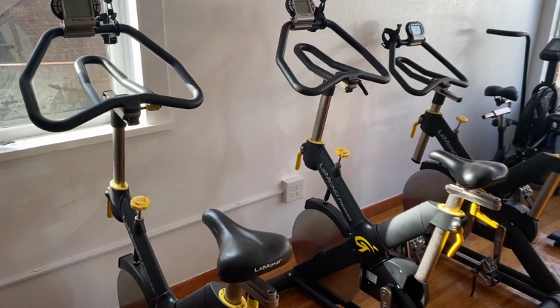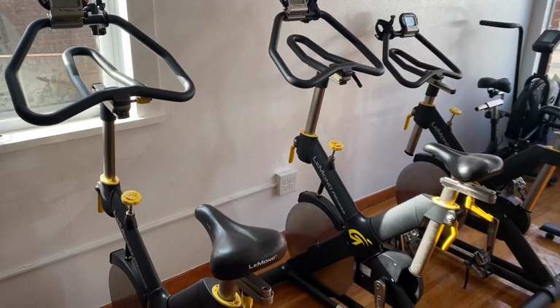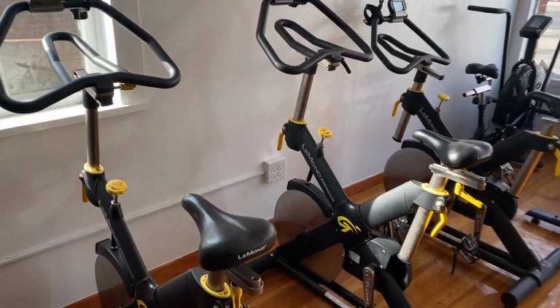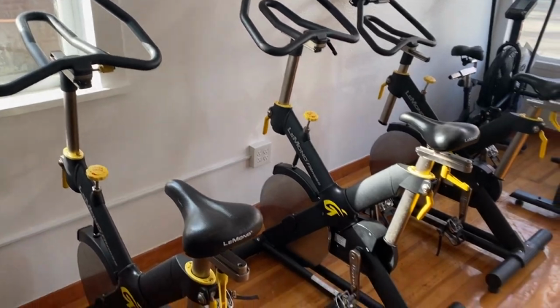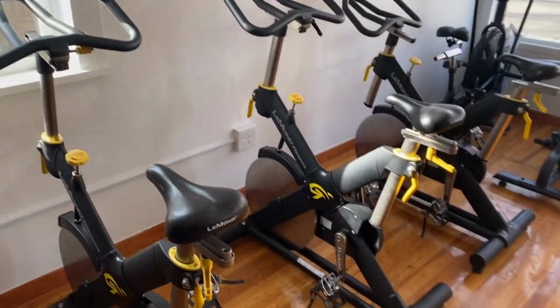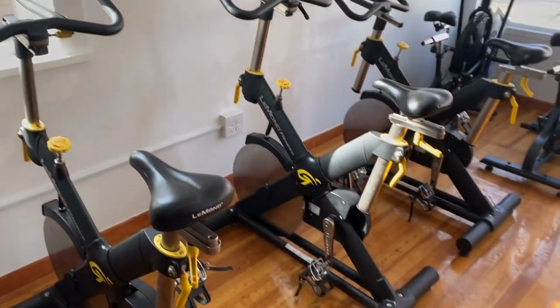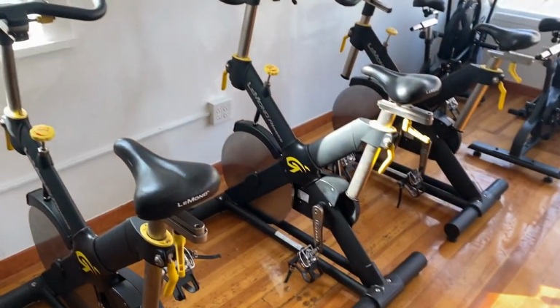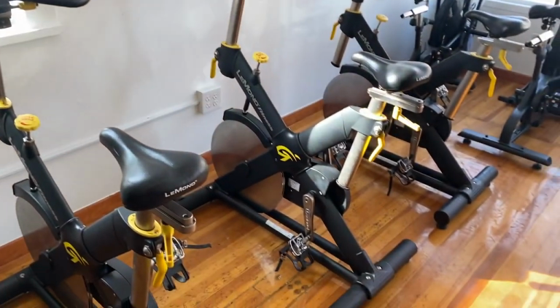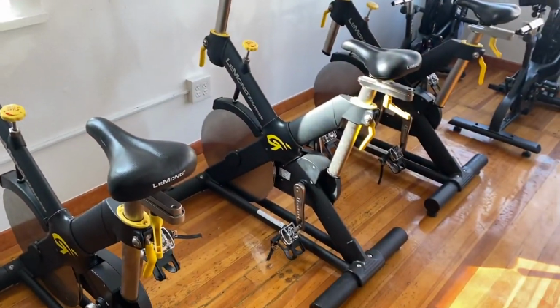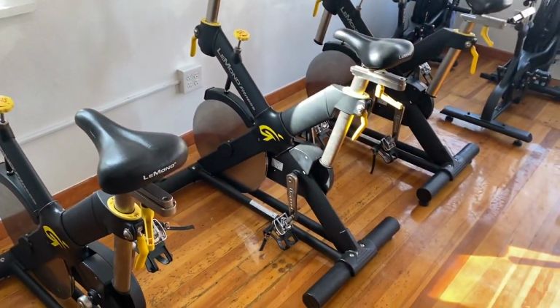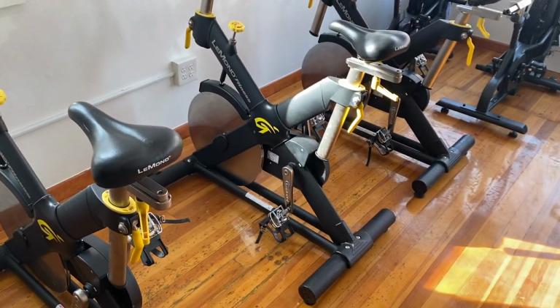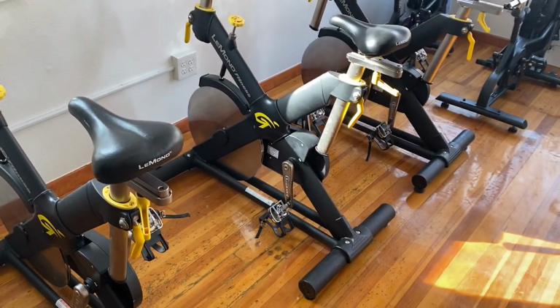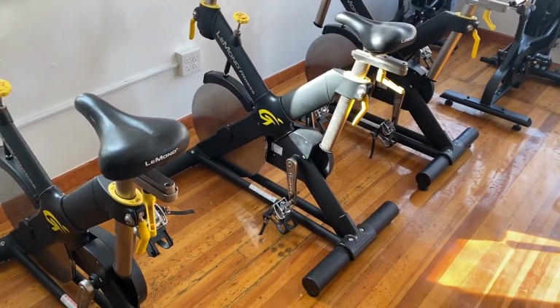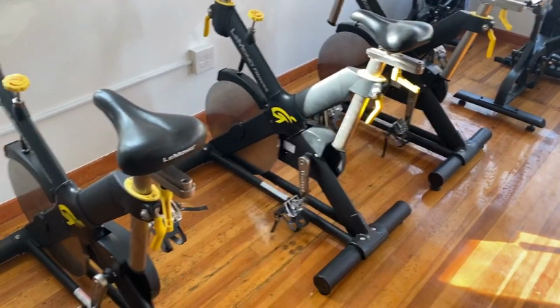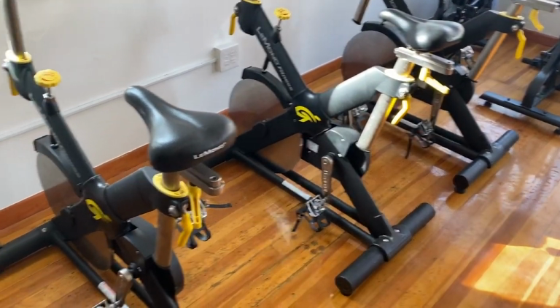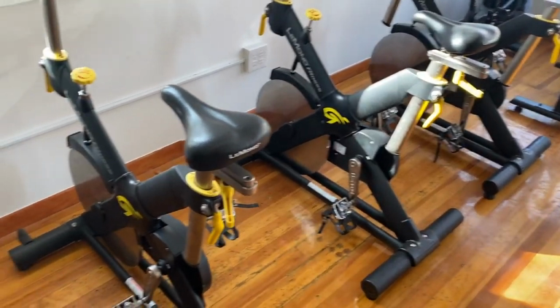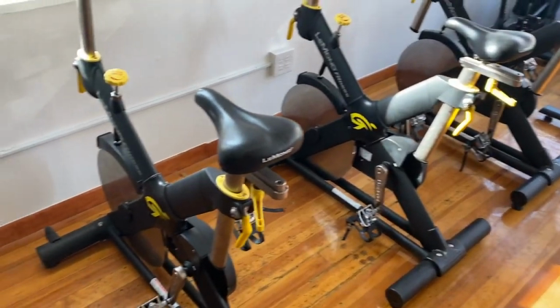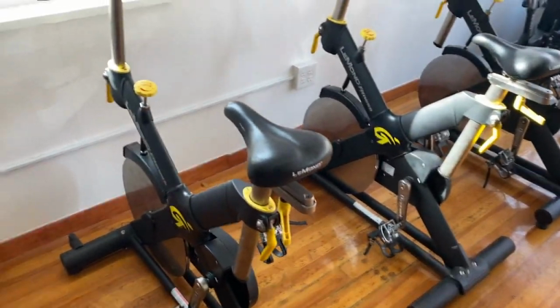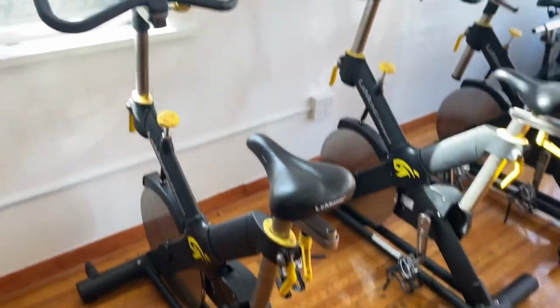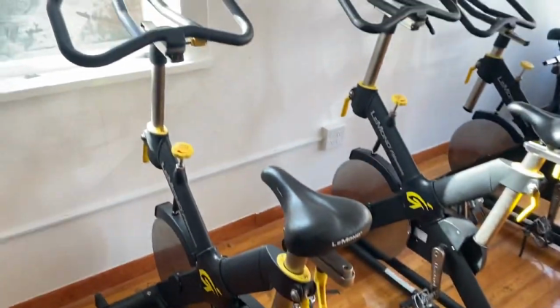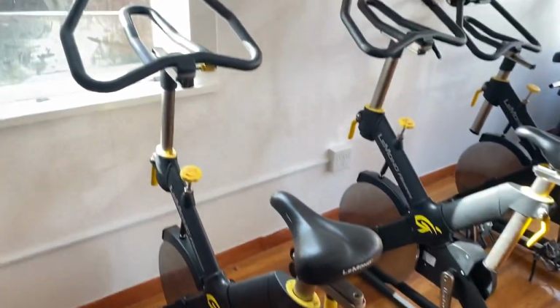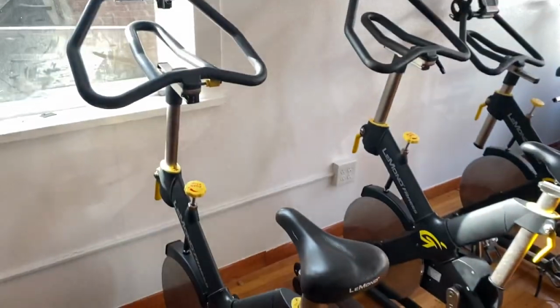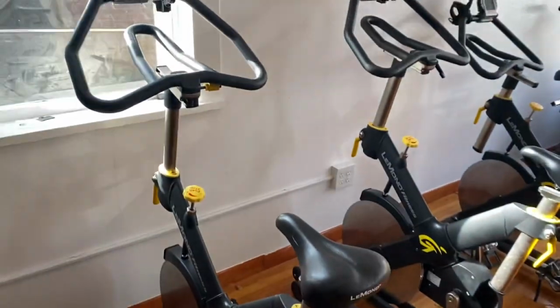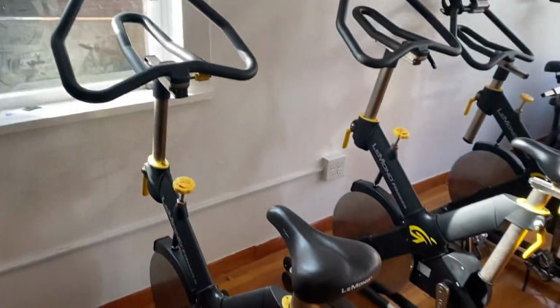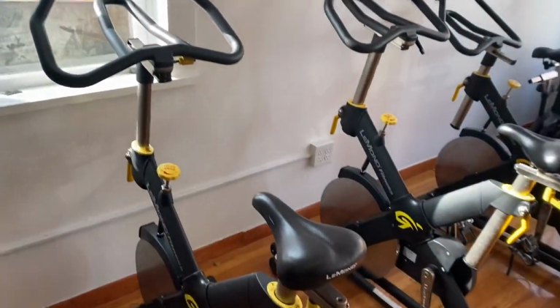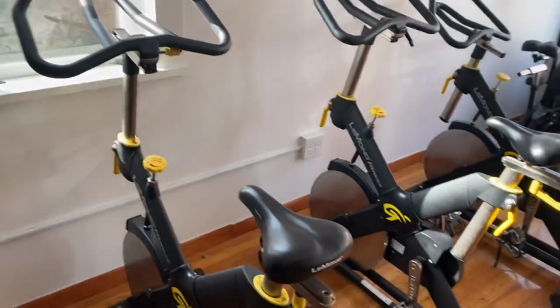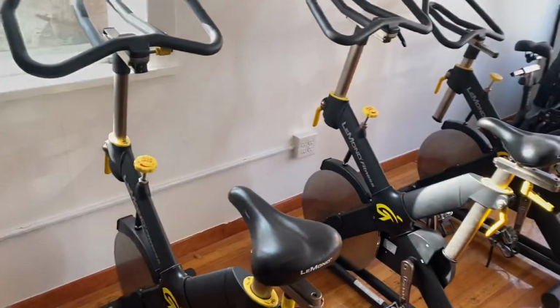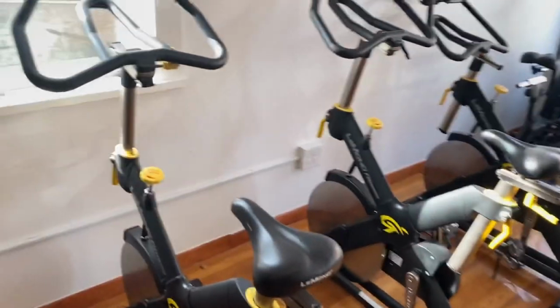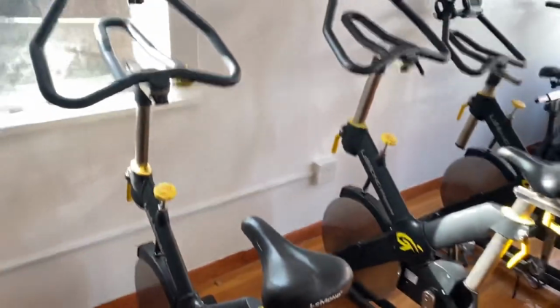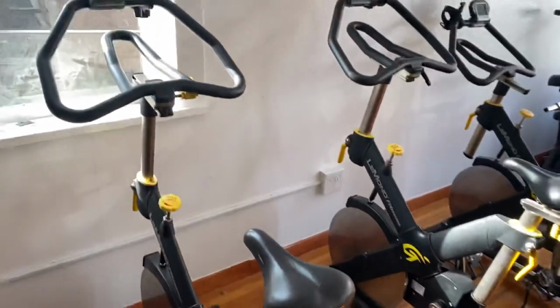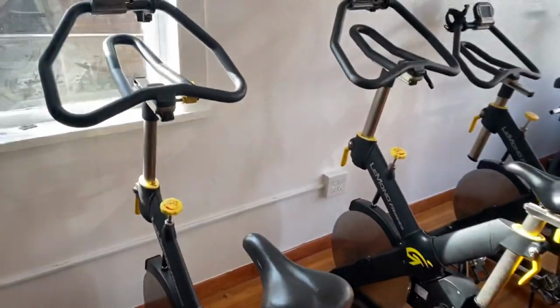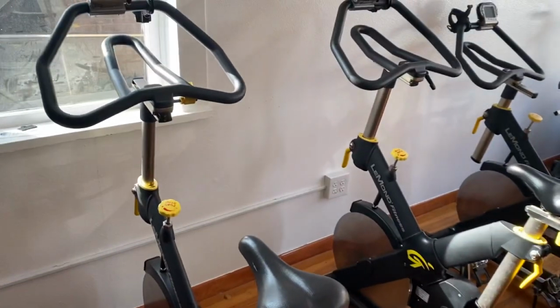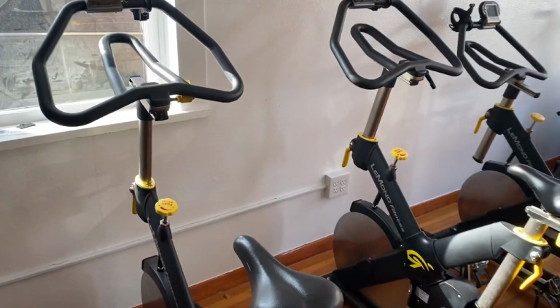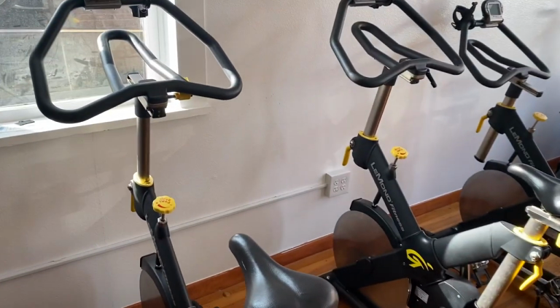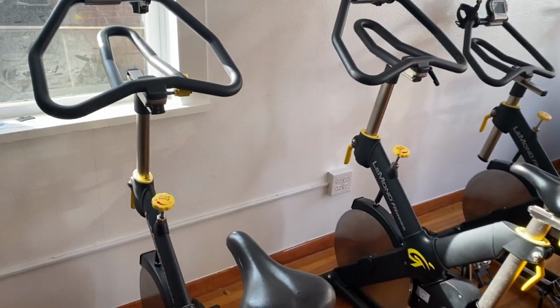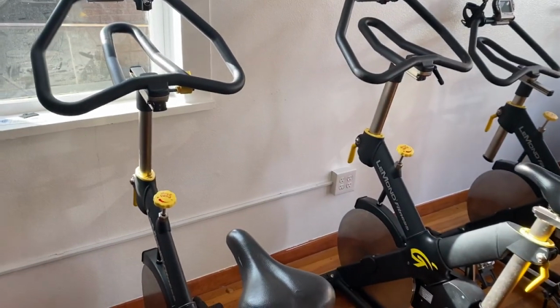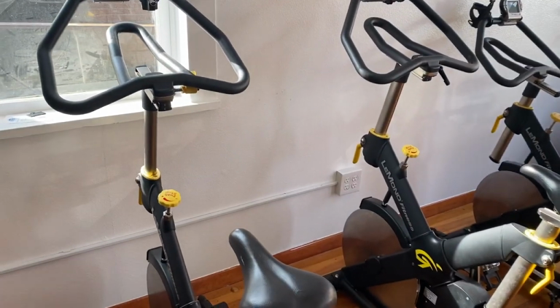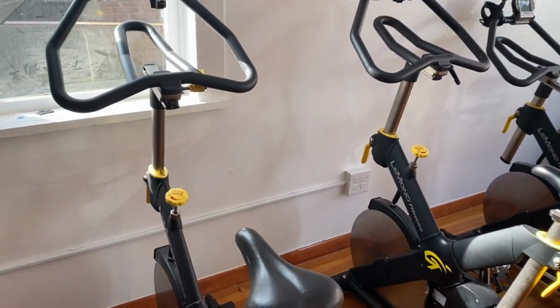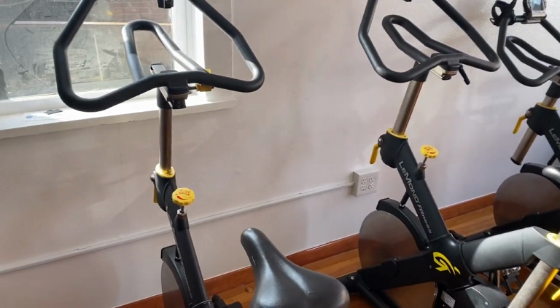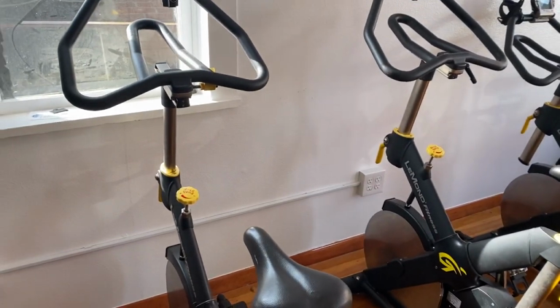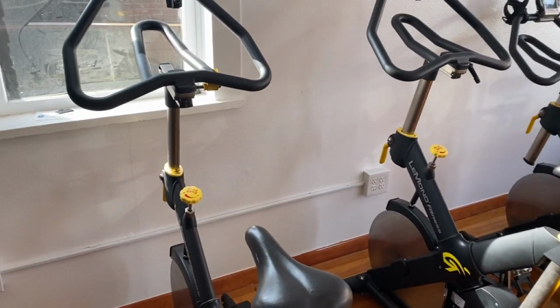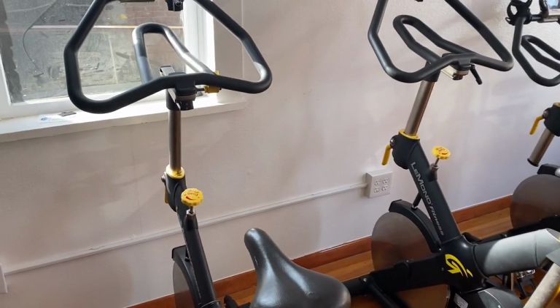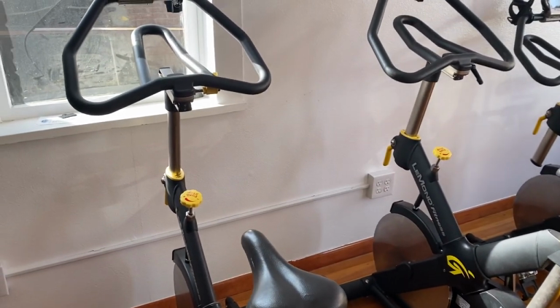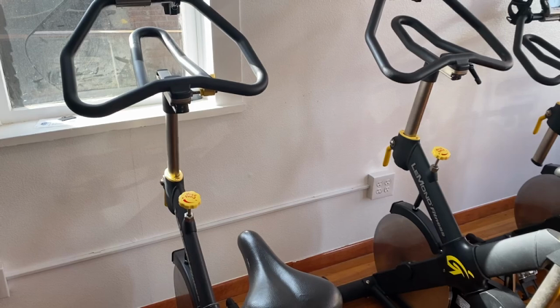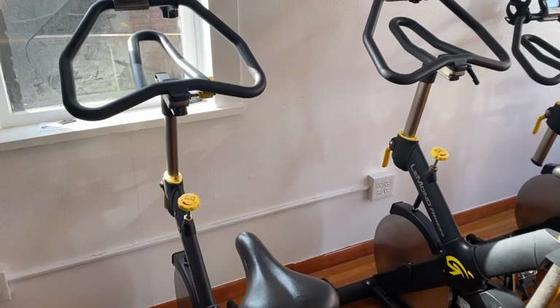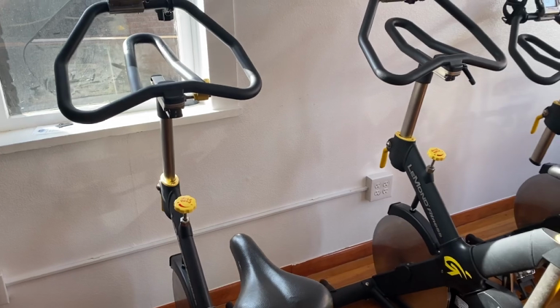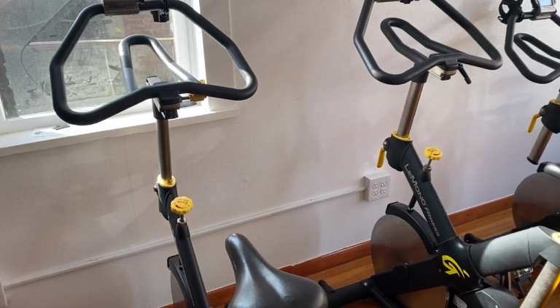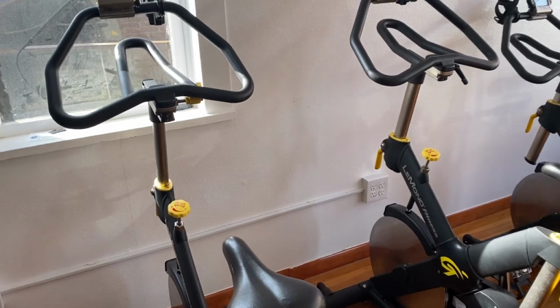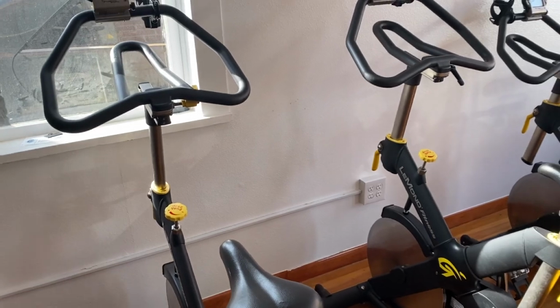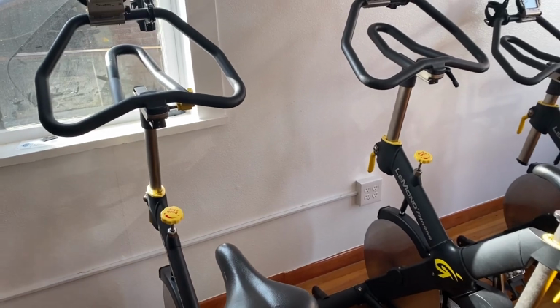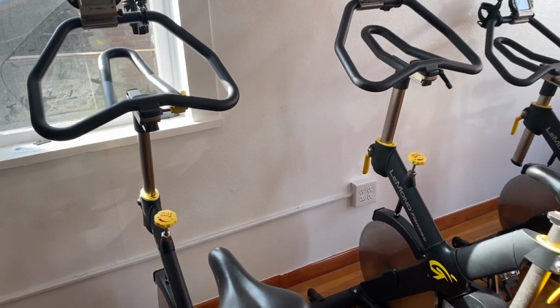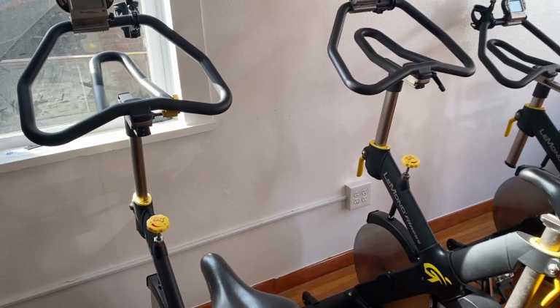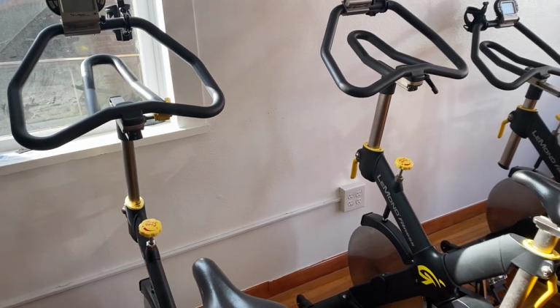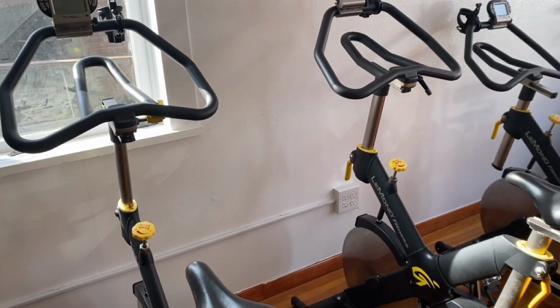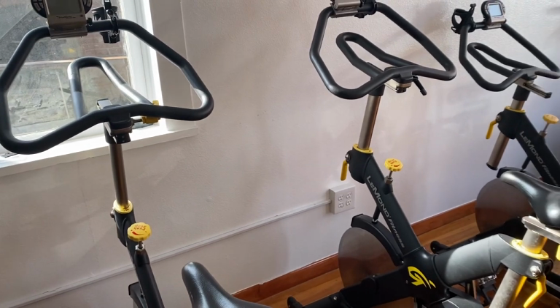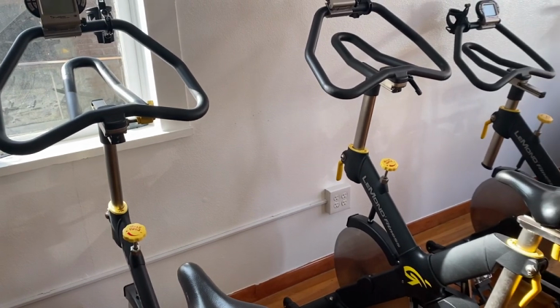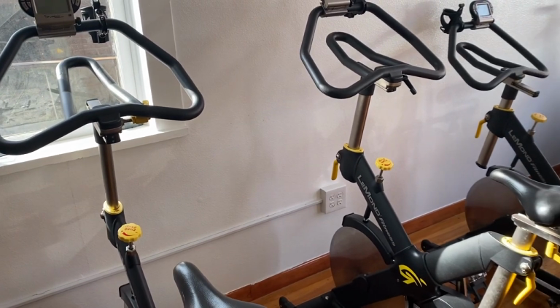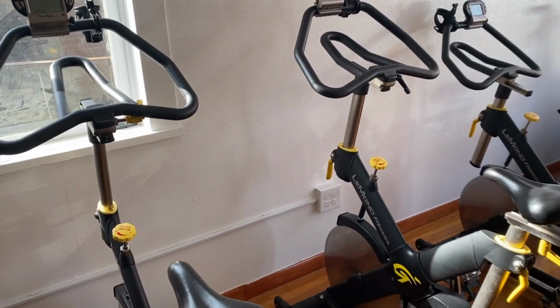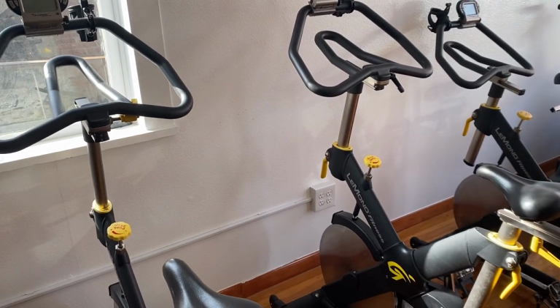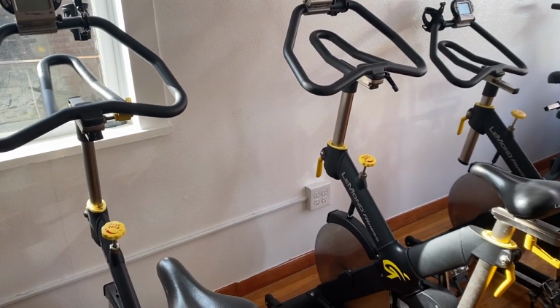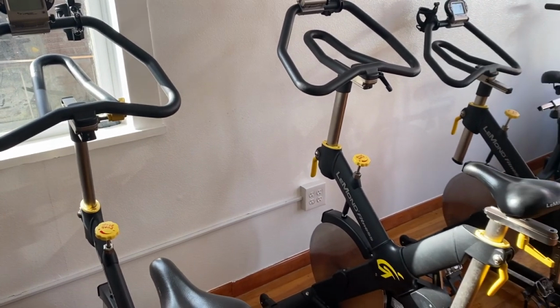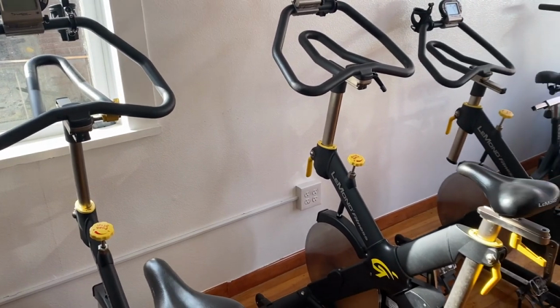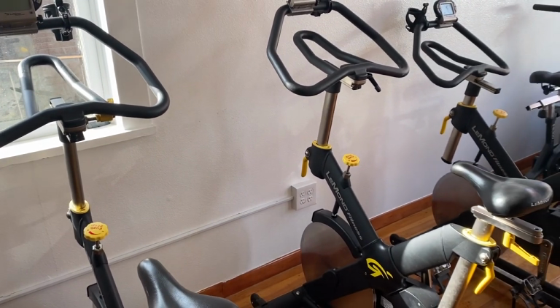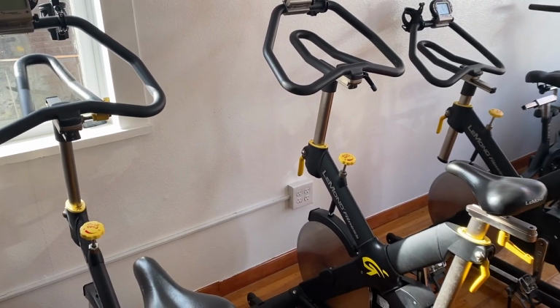Hey guys, welcome back to the Colorado Cardio YouTube channel. Today I'm going to show you the LeMond RevMaster Pro Cycling Bike.